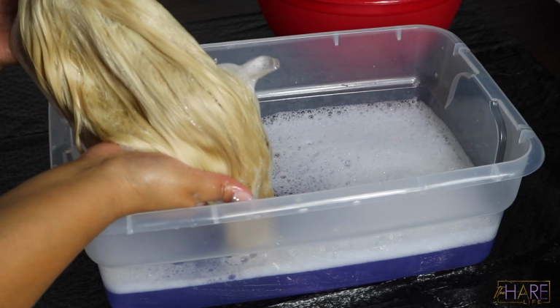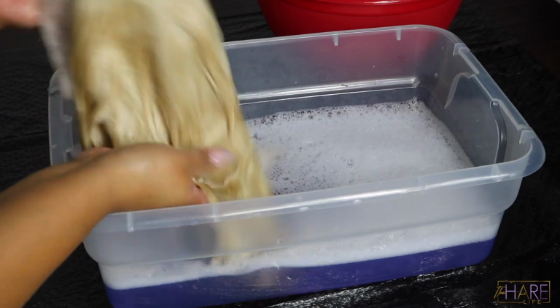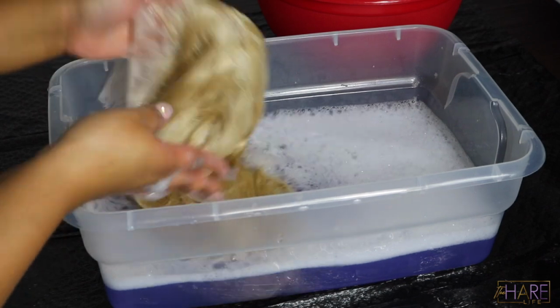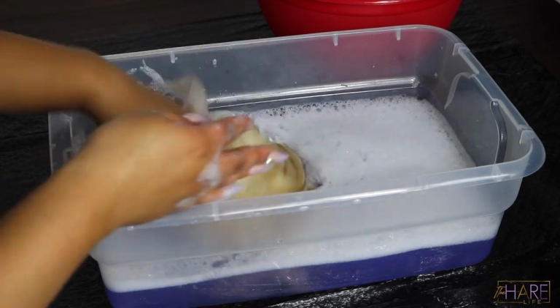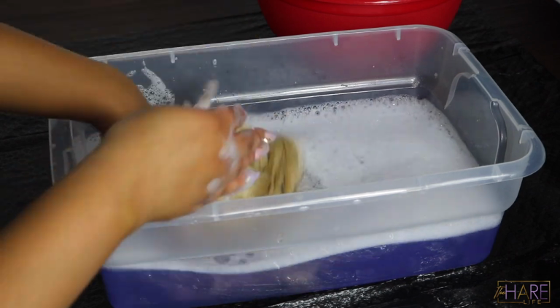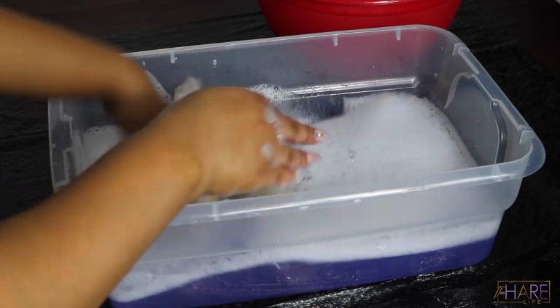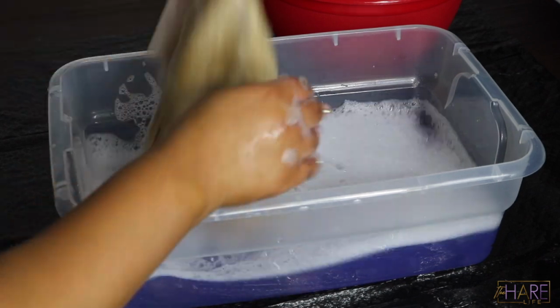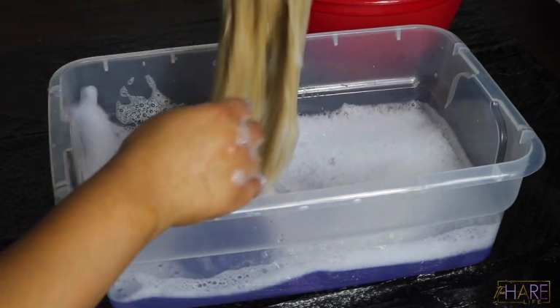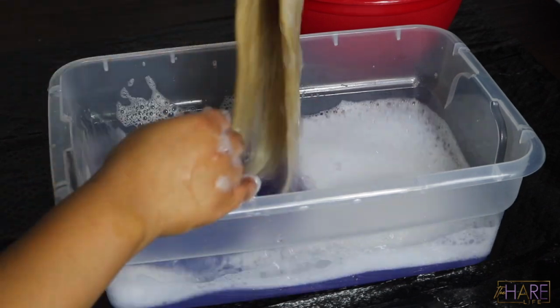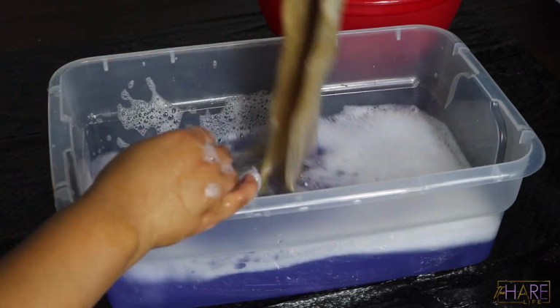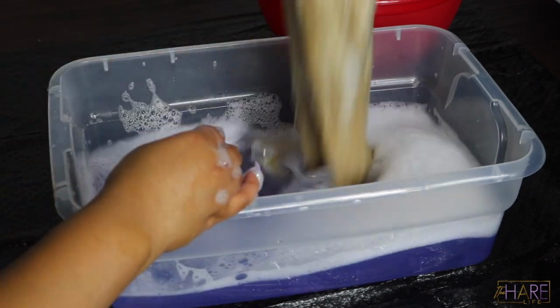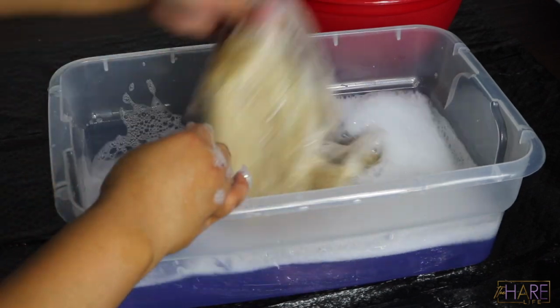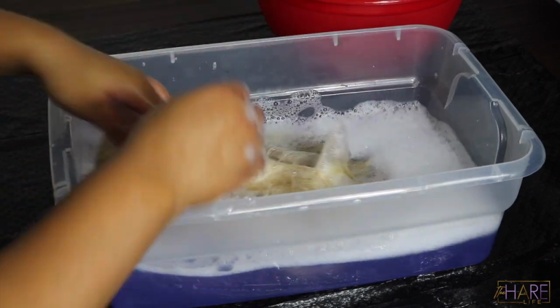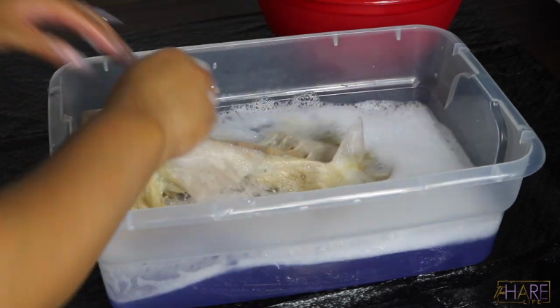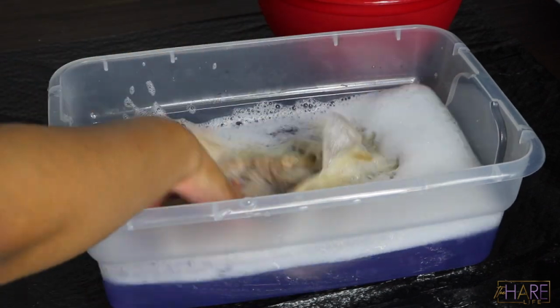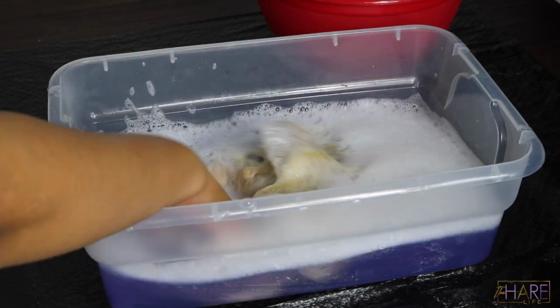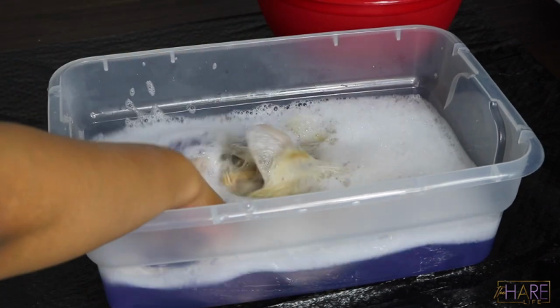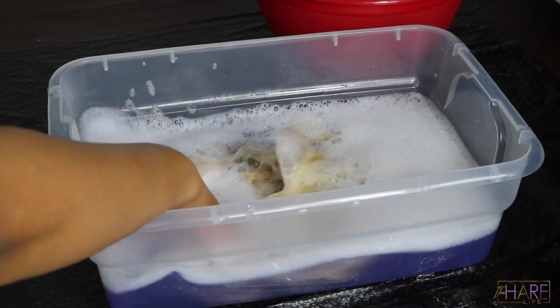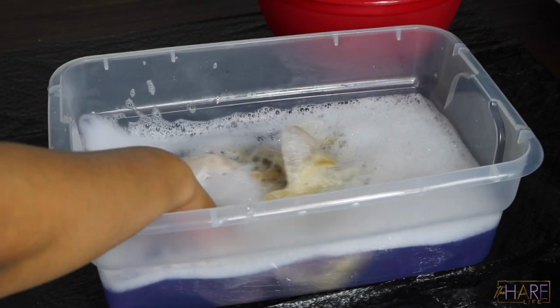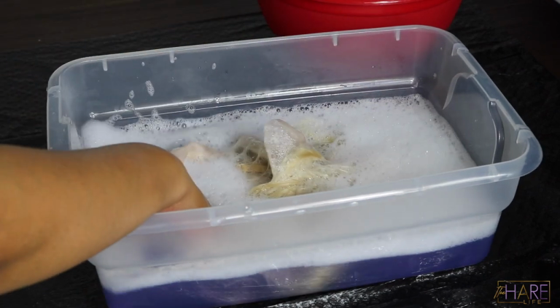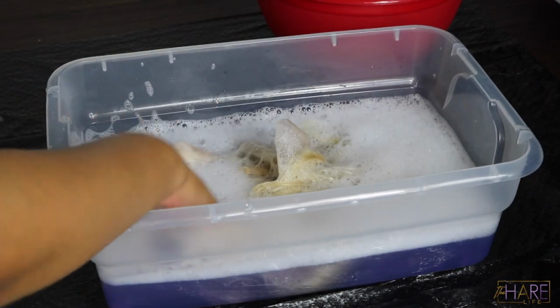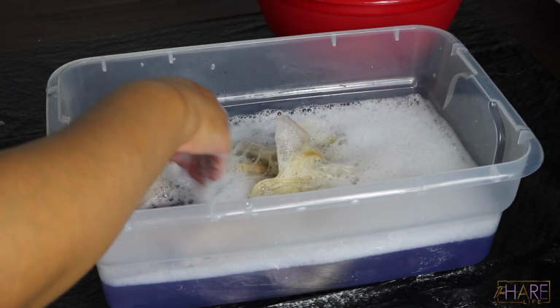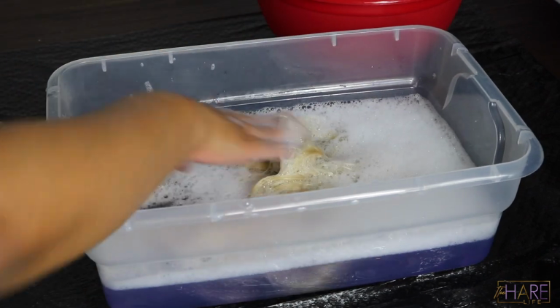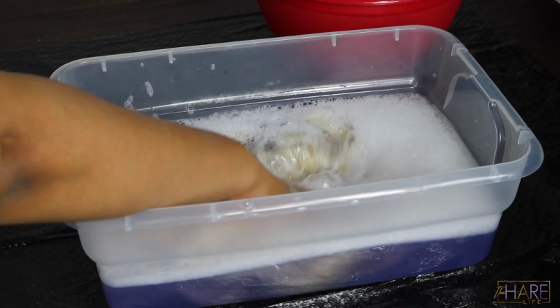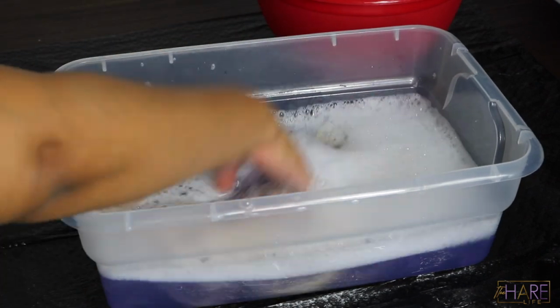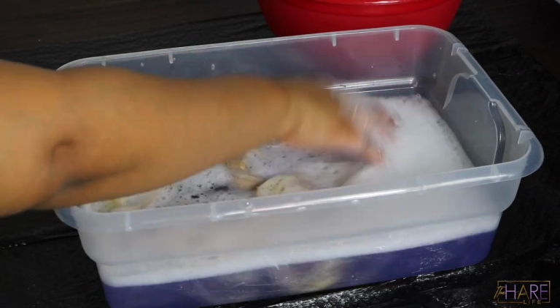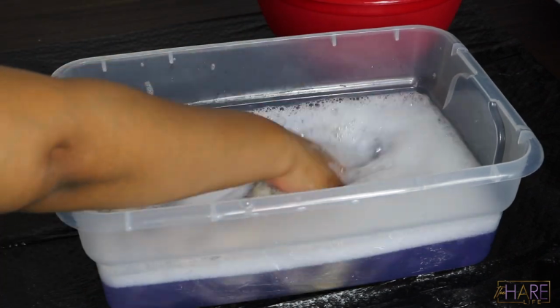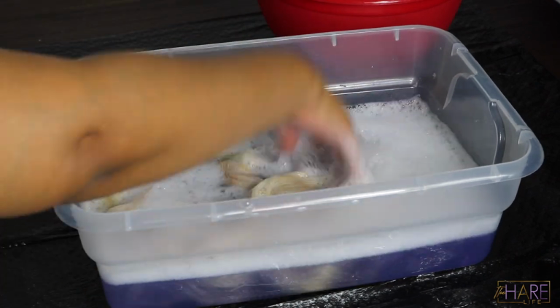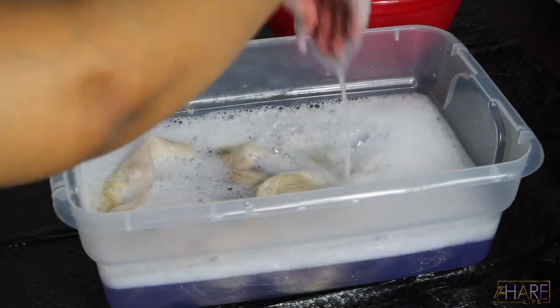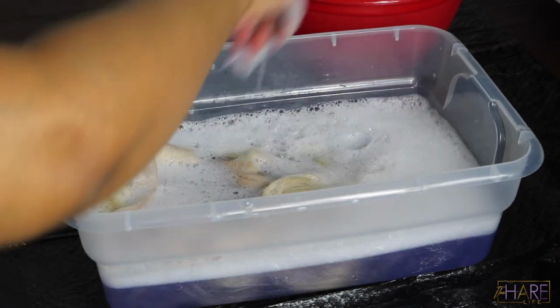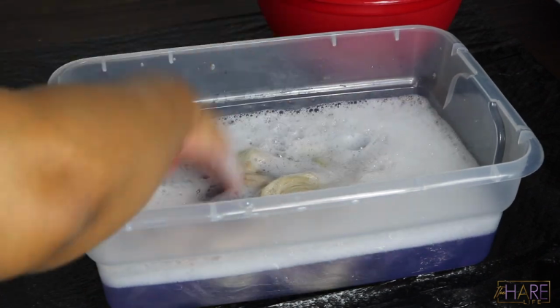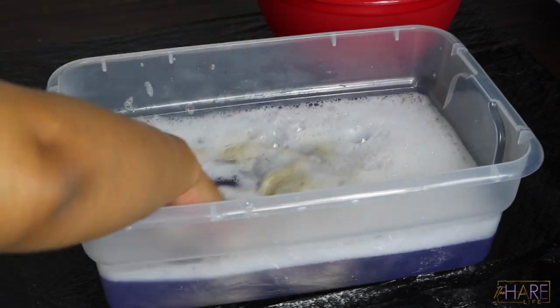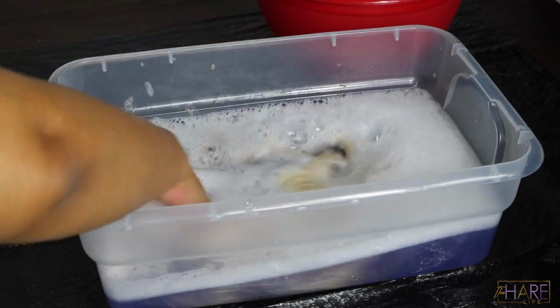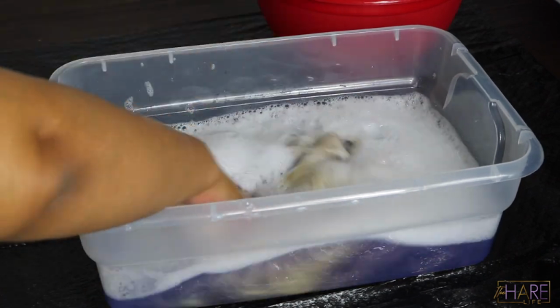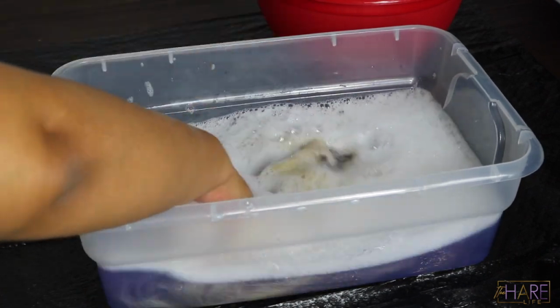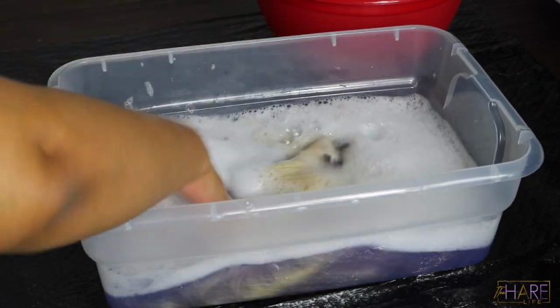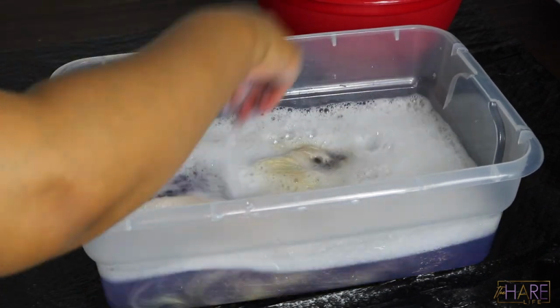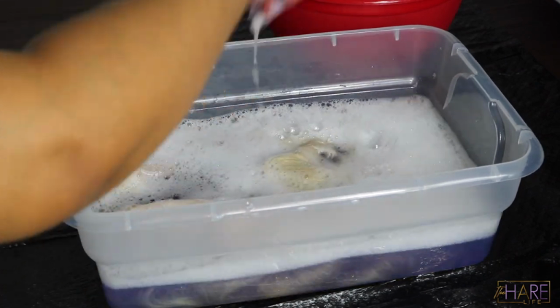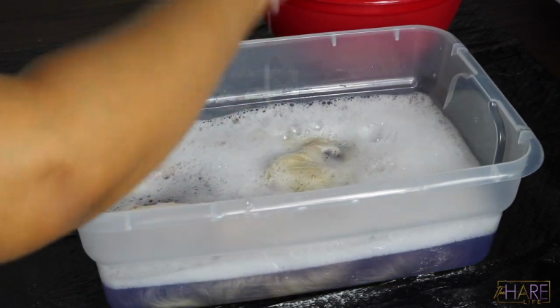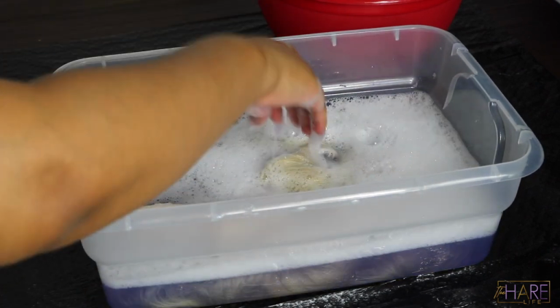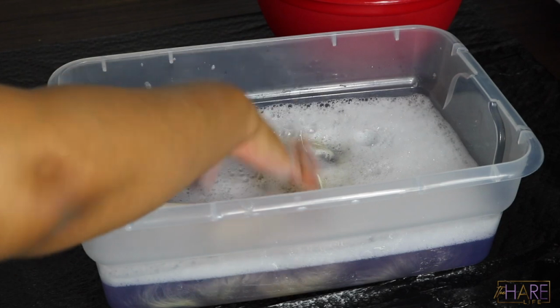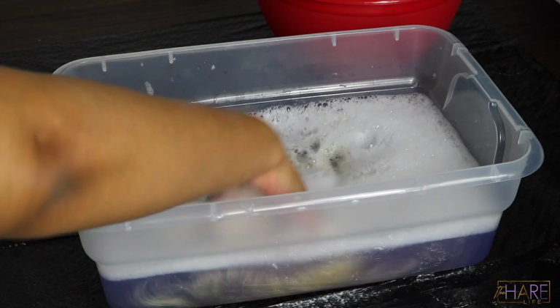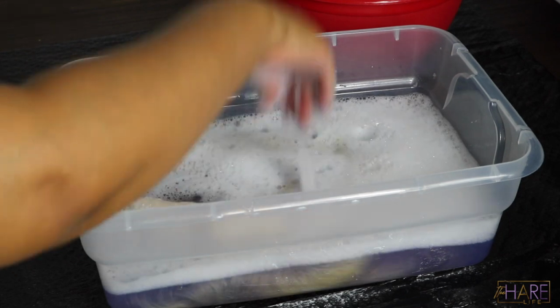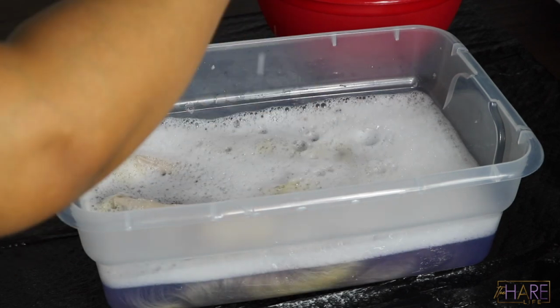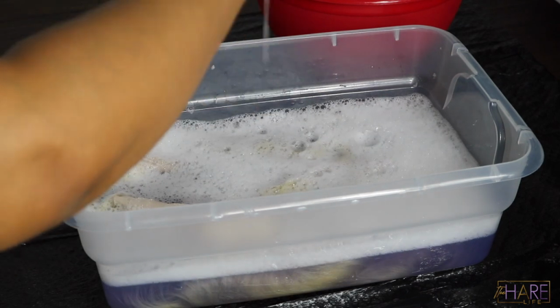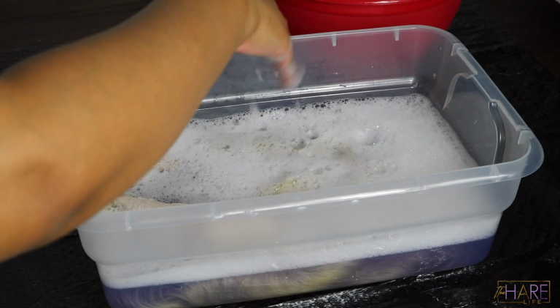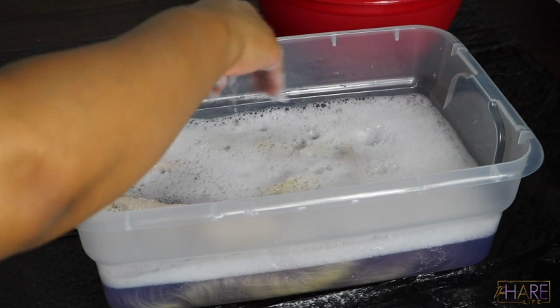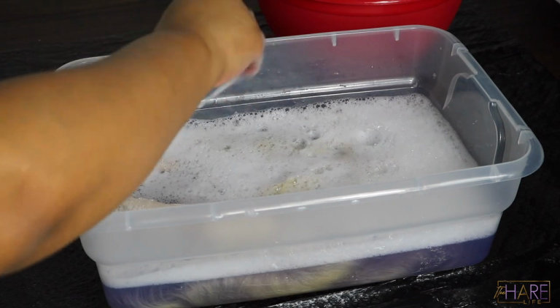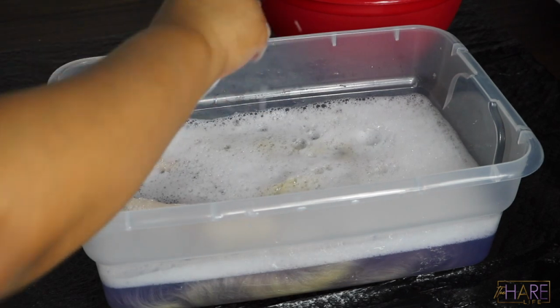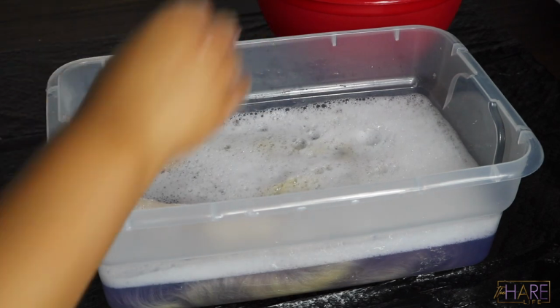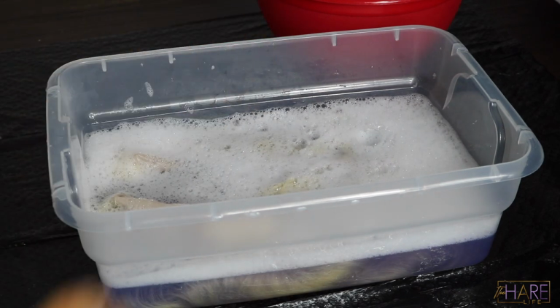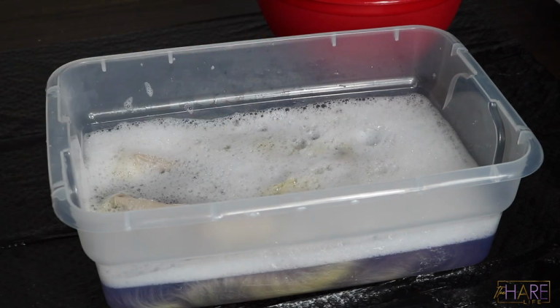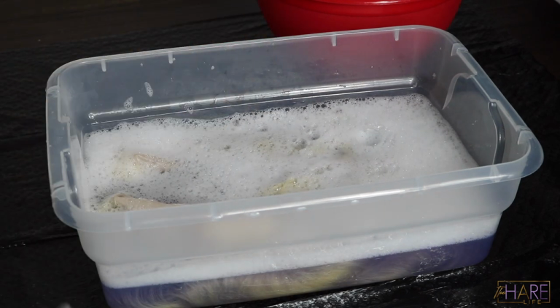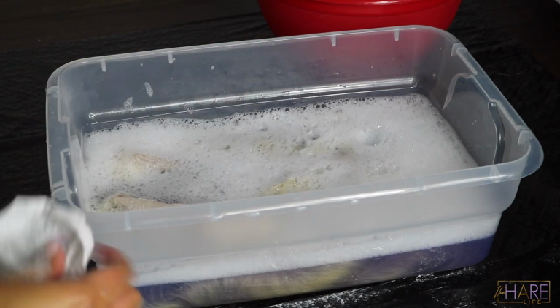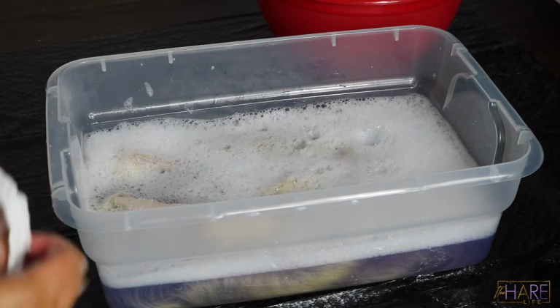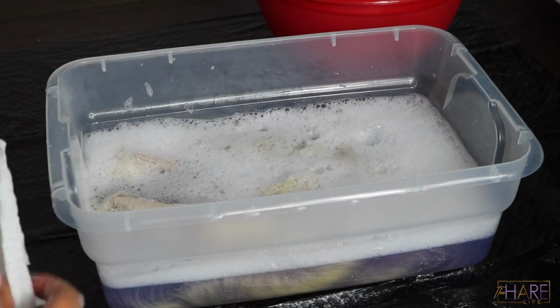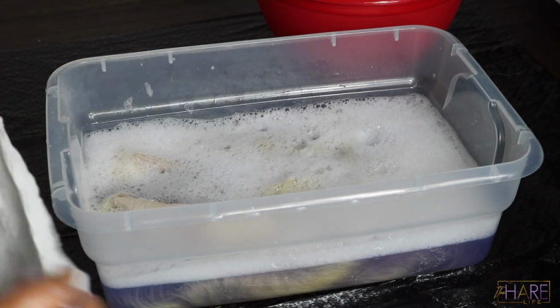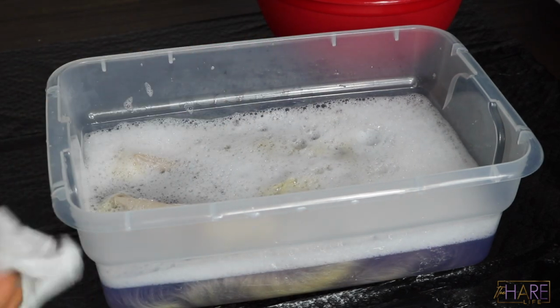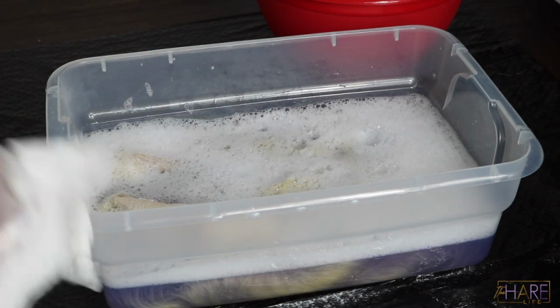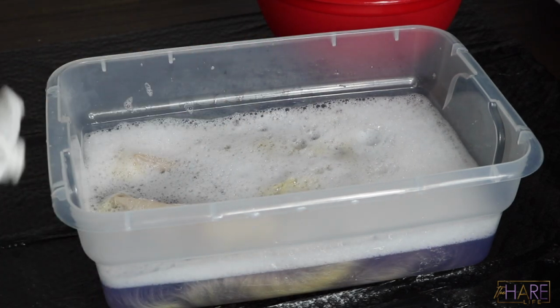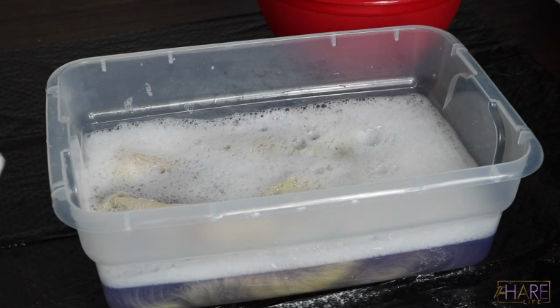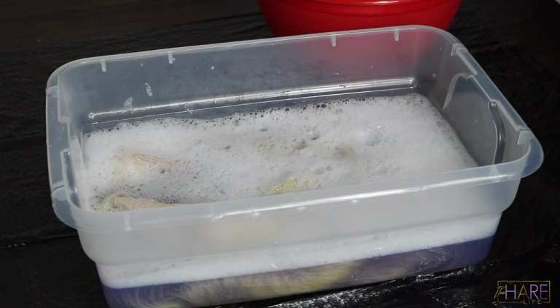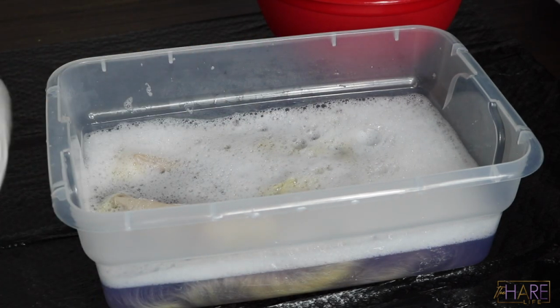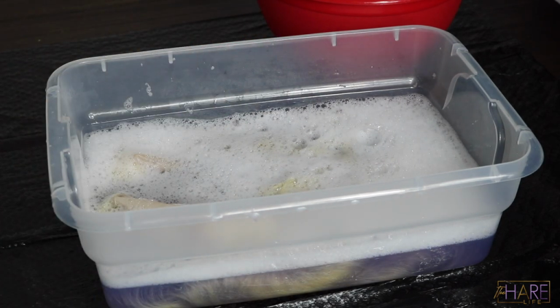I didn't need to shampoo it again since it was just sitting in shampoo, but I did not condition it until after I was done doing the root color.